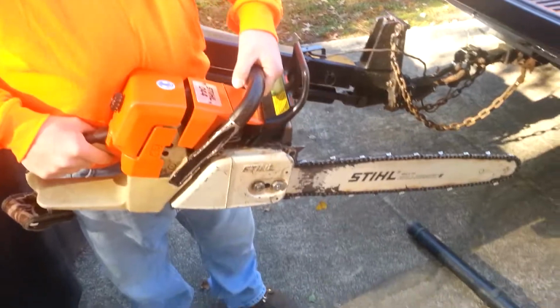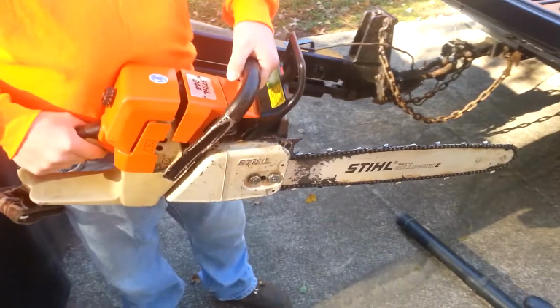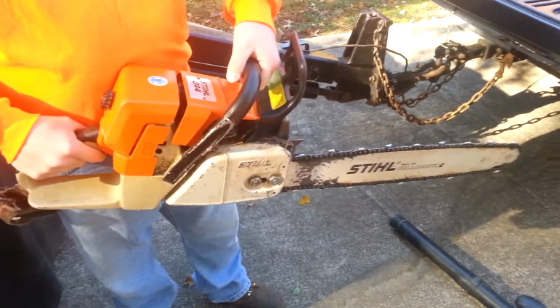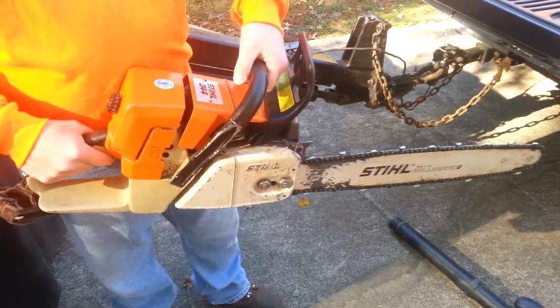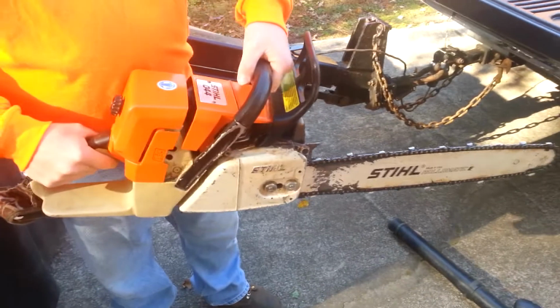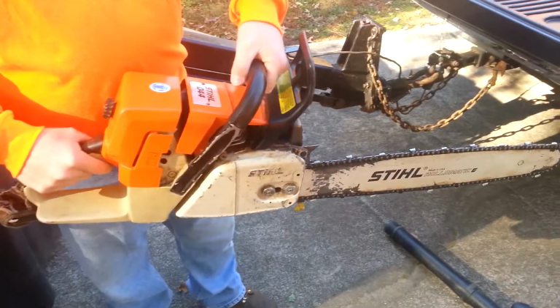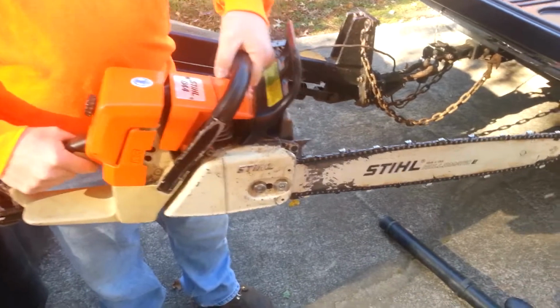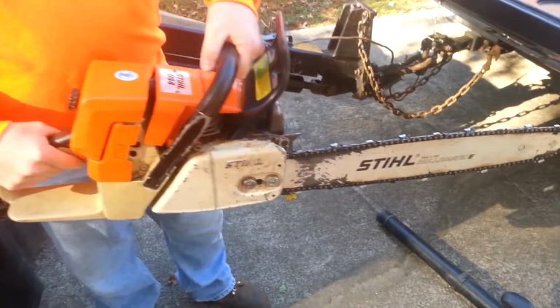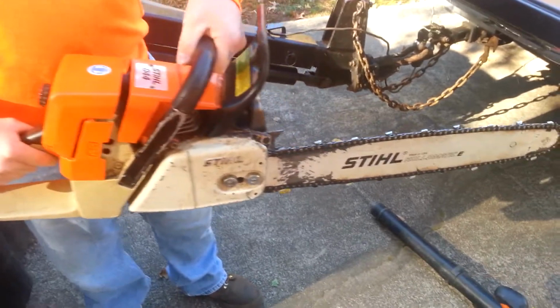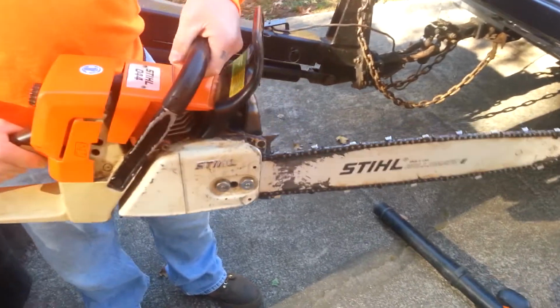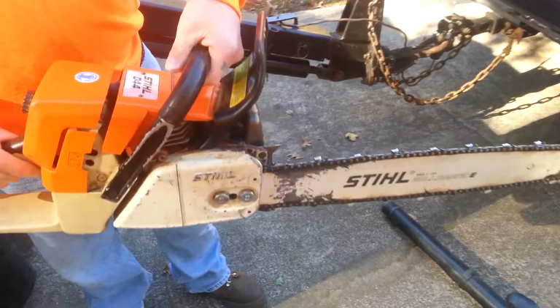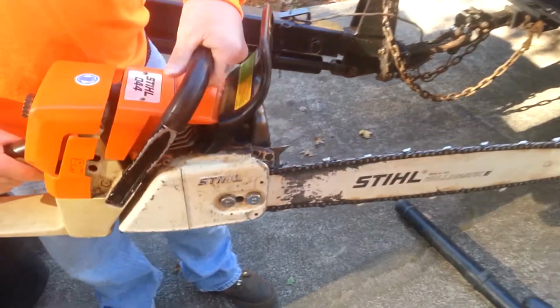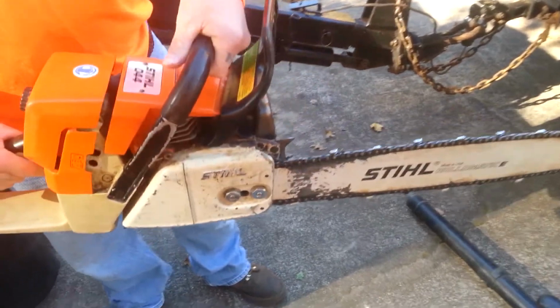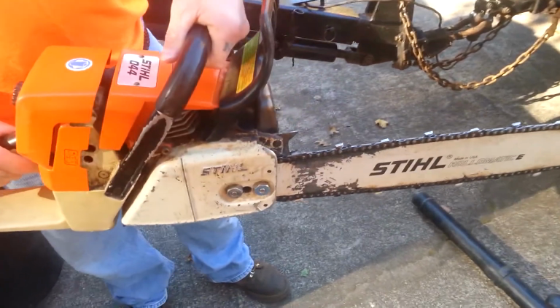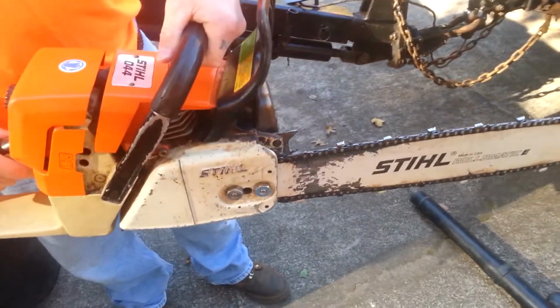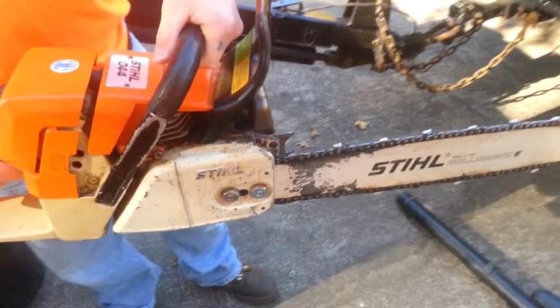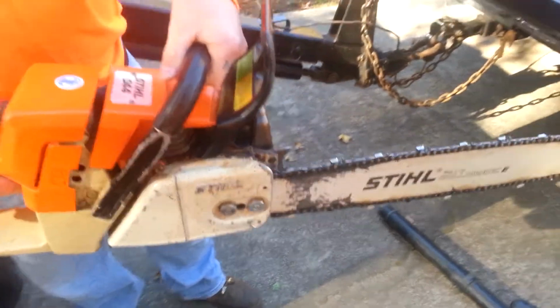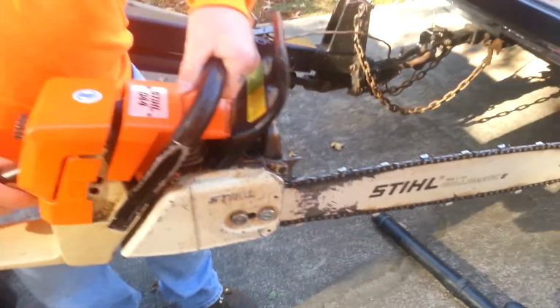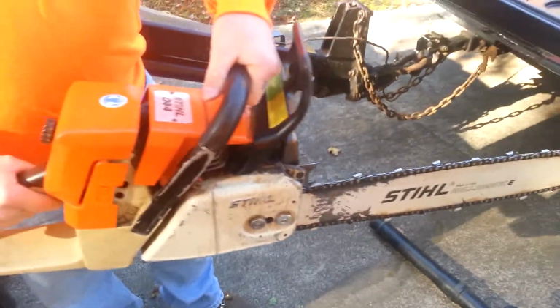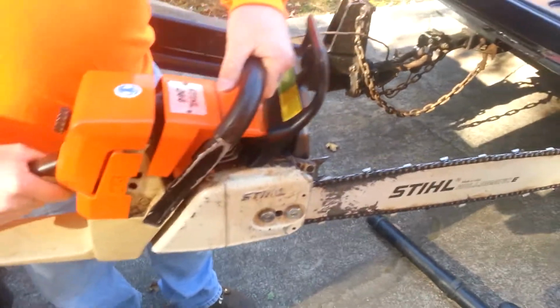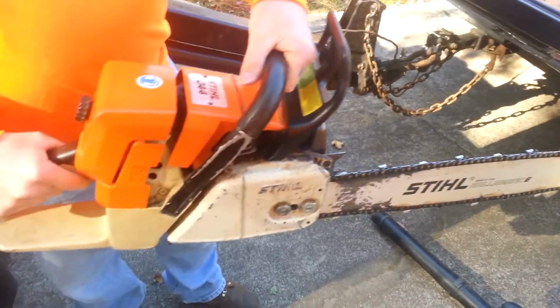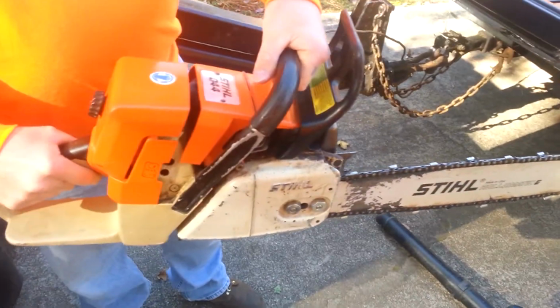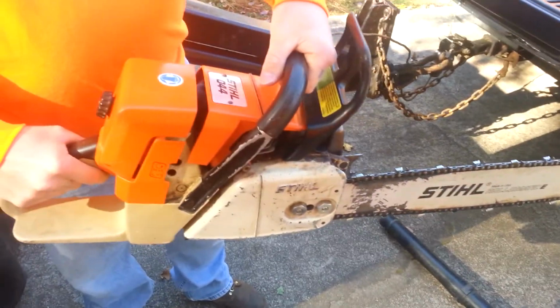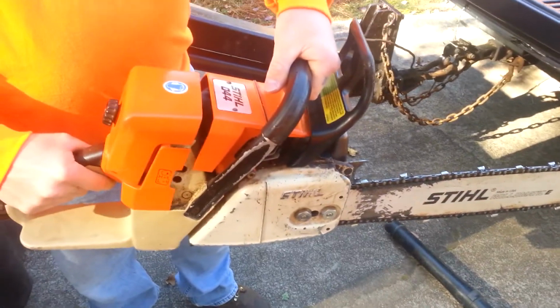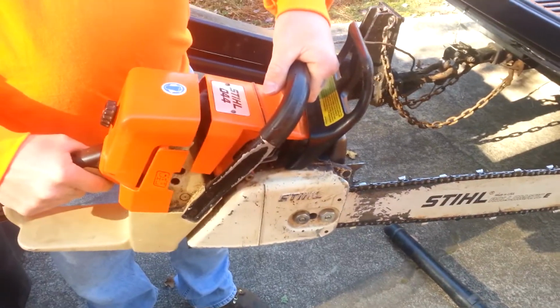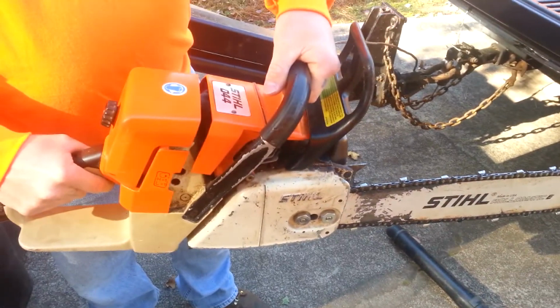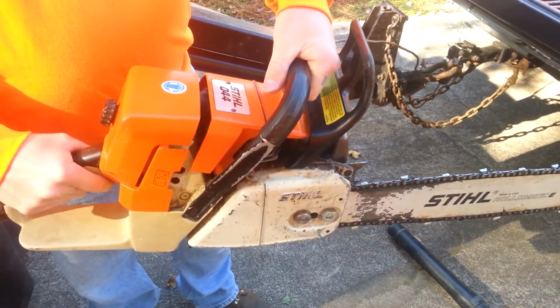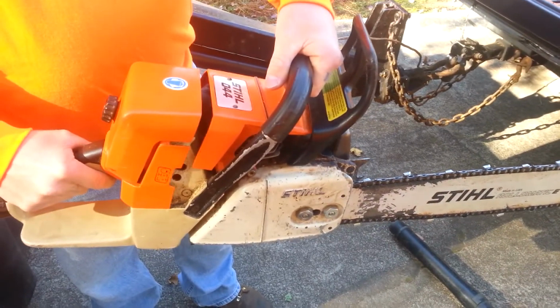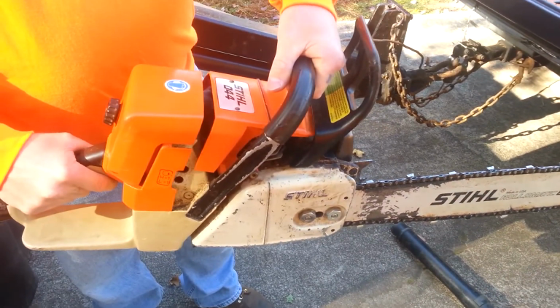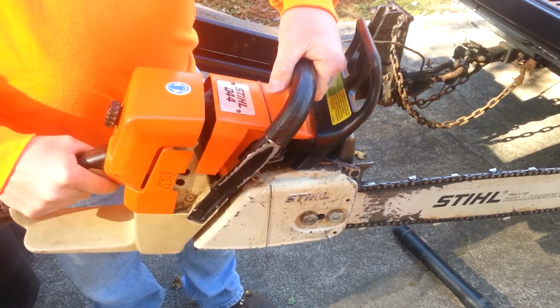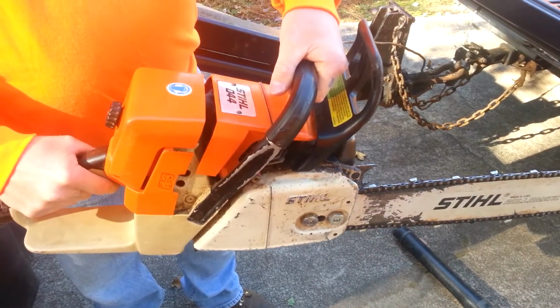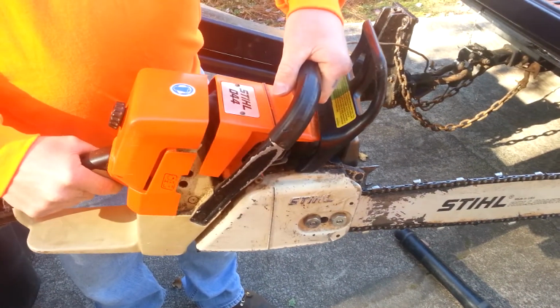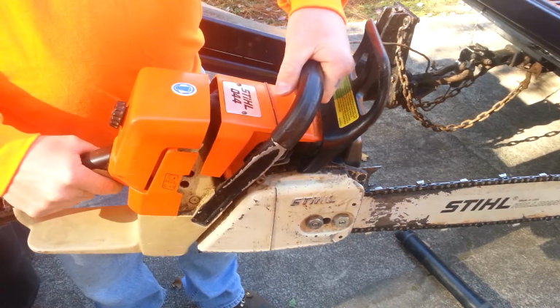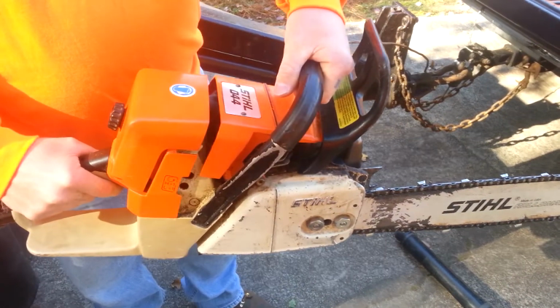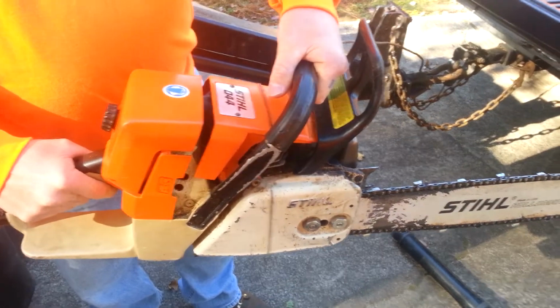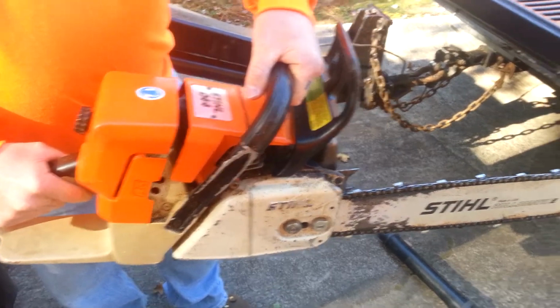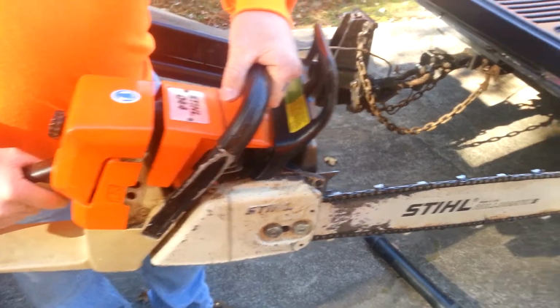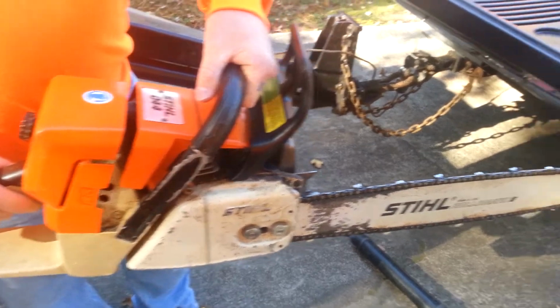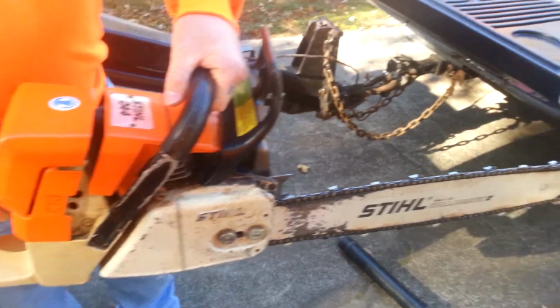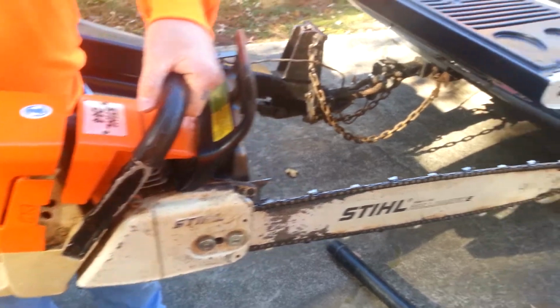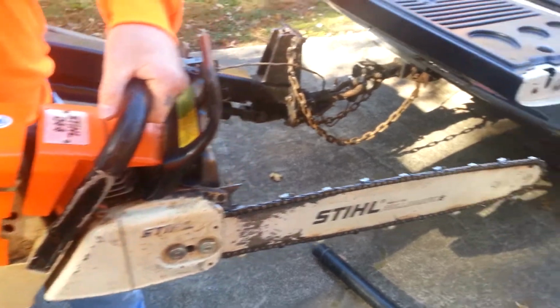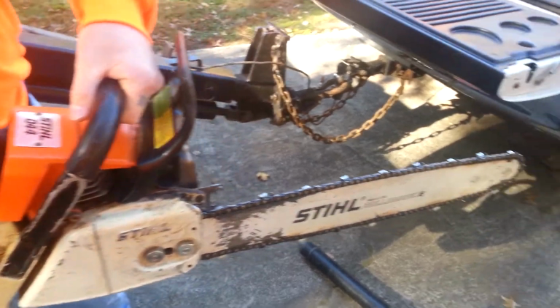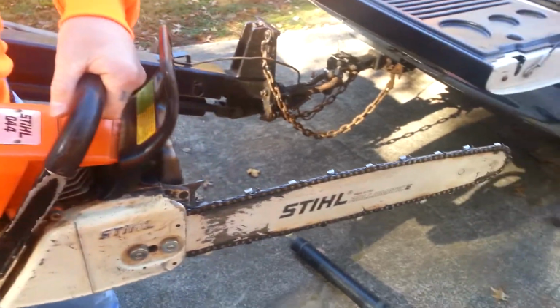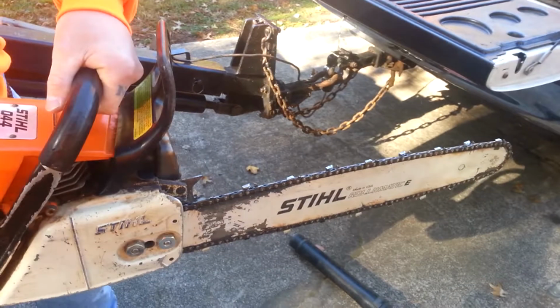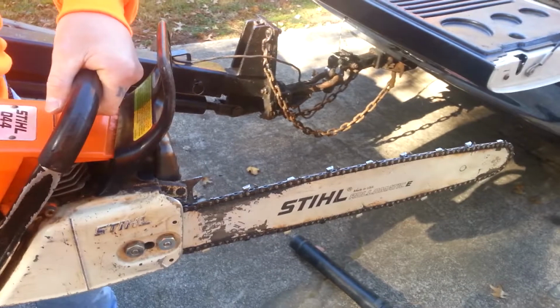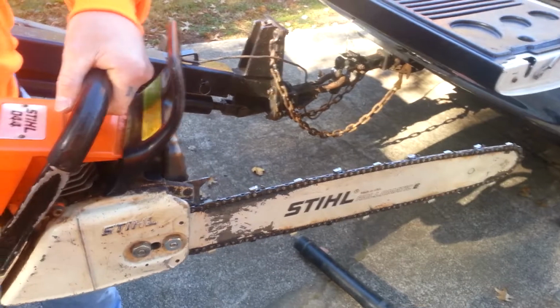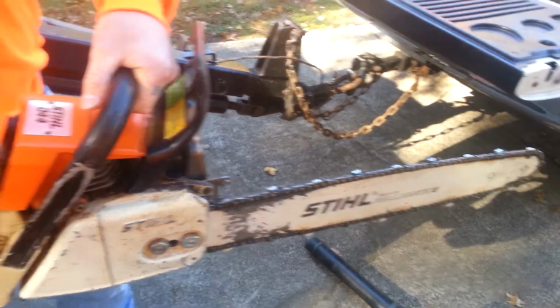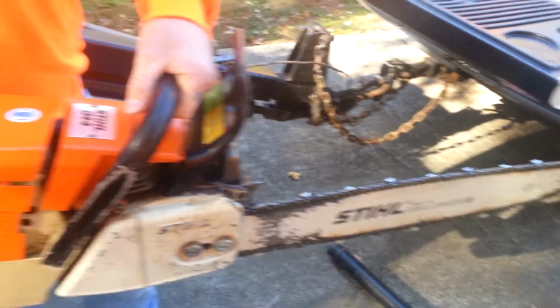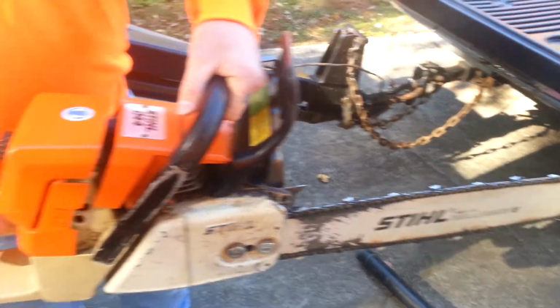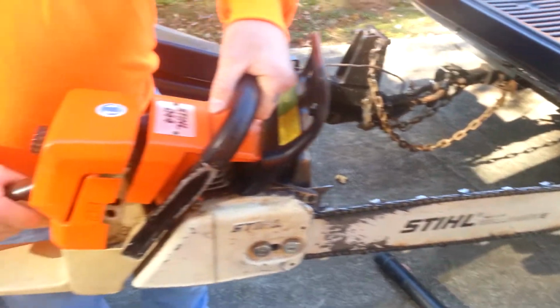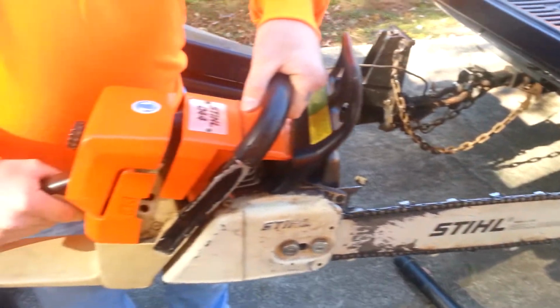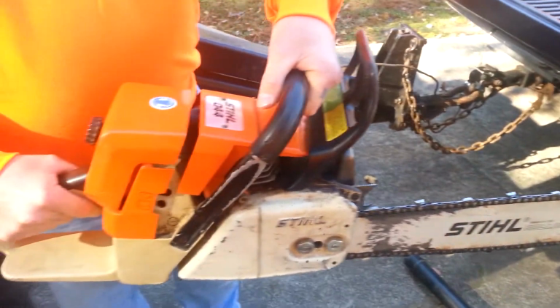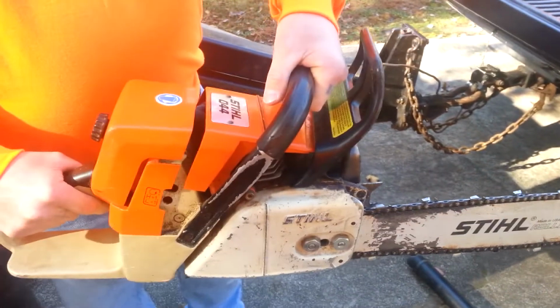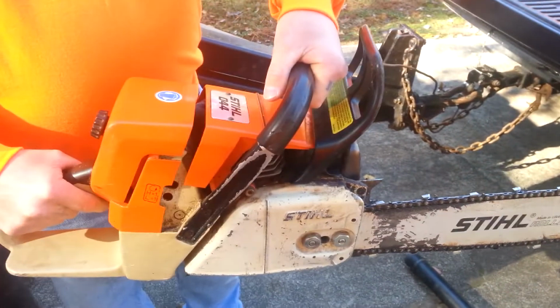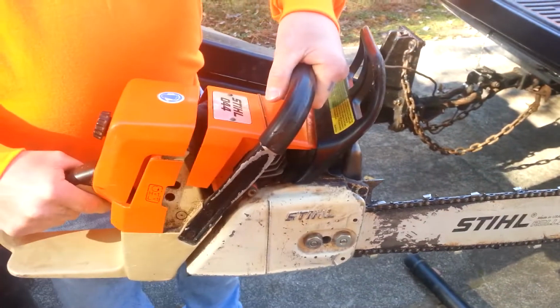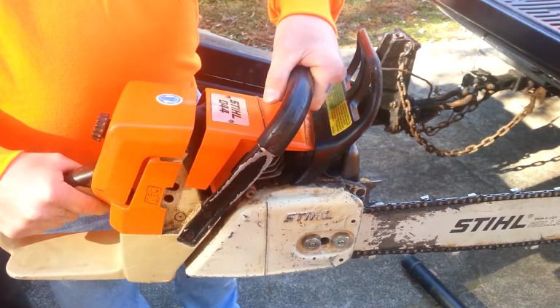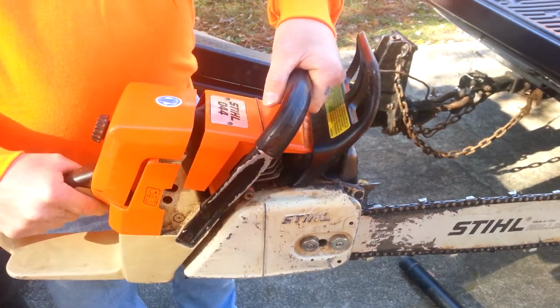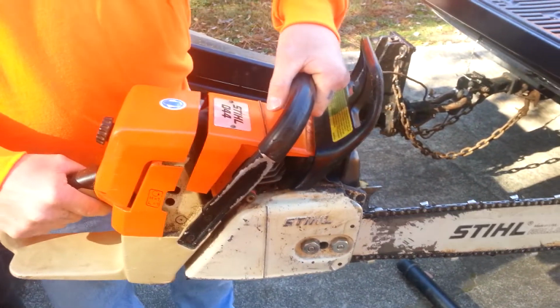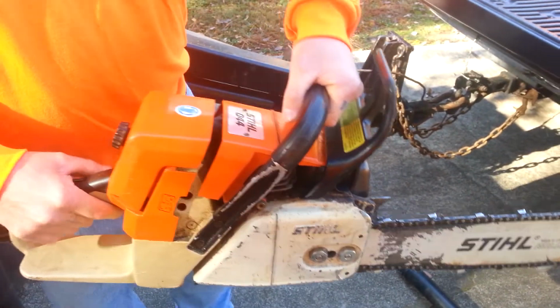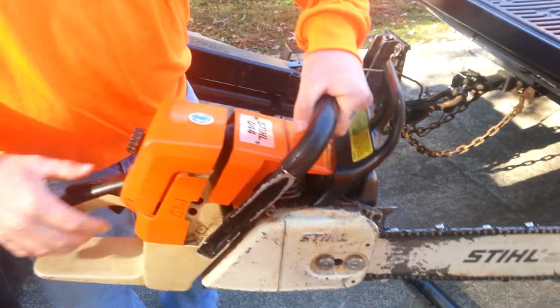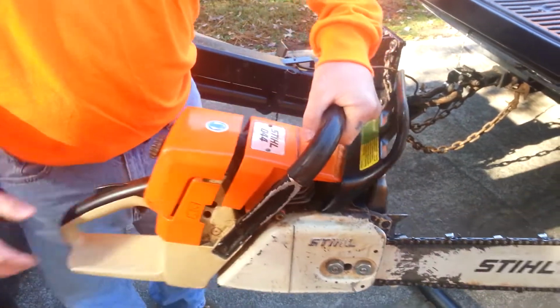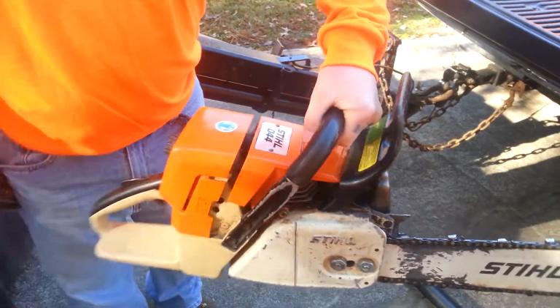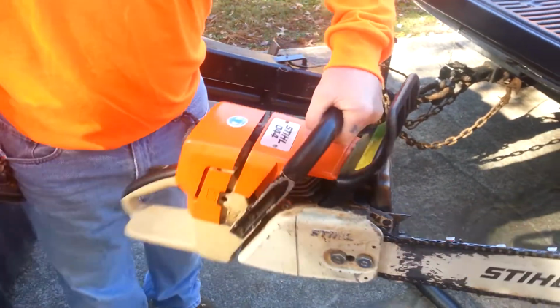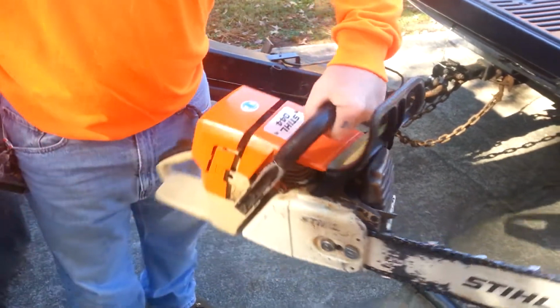Here we go. We got an old 44. It's in good shape, runs real good. Excellent.